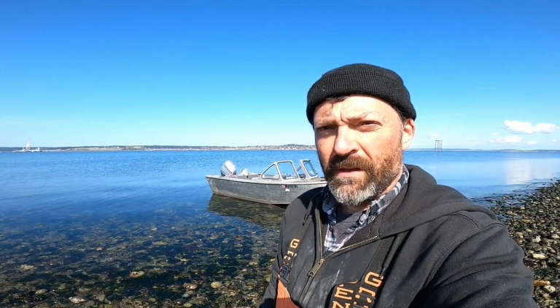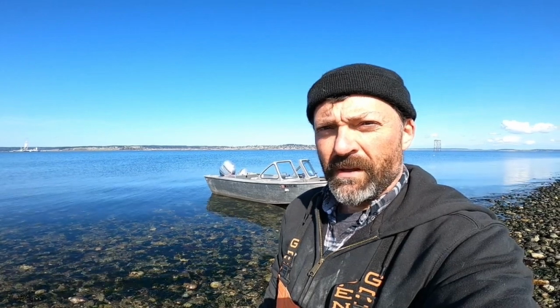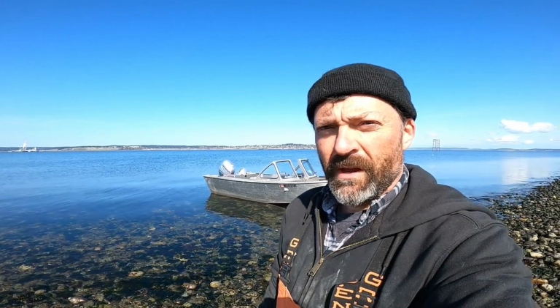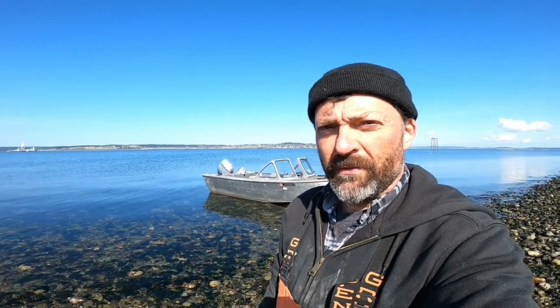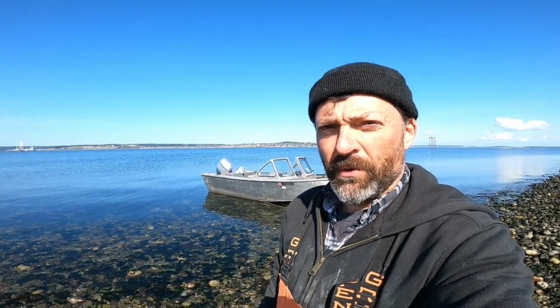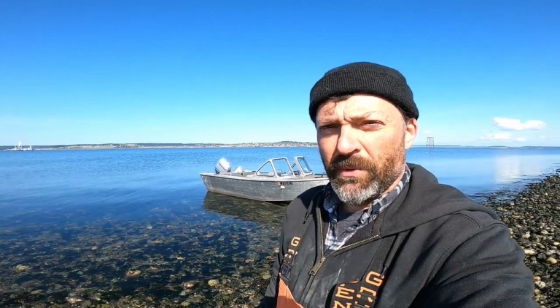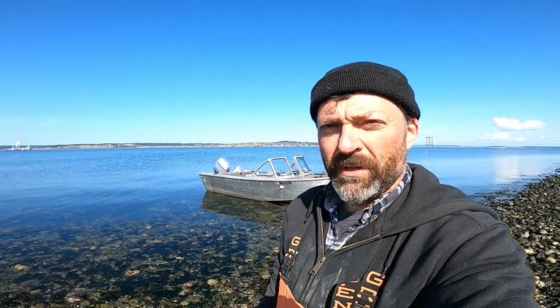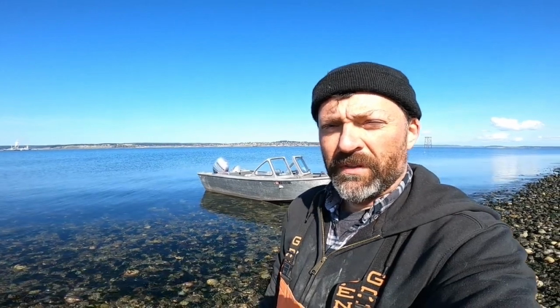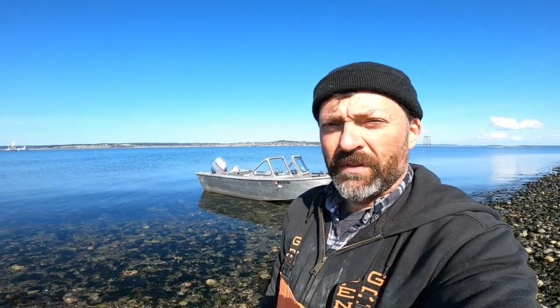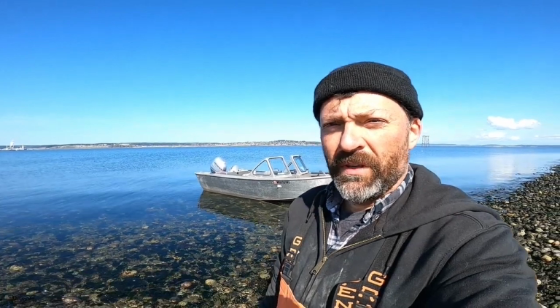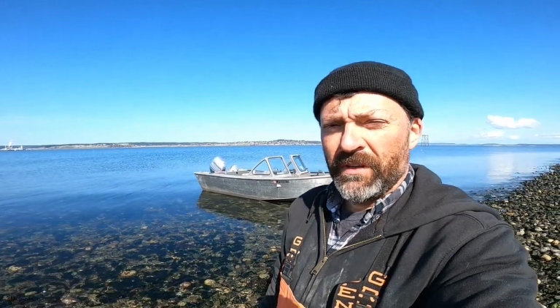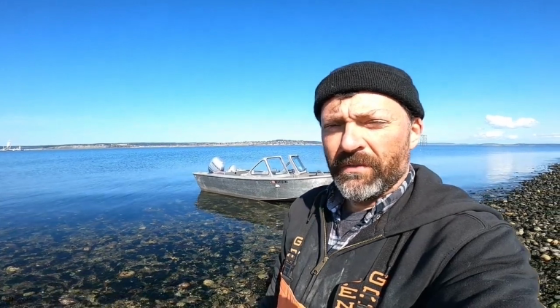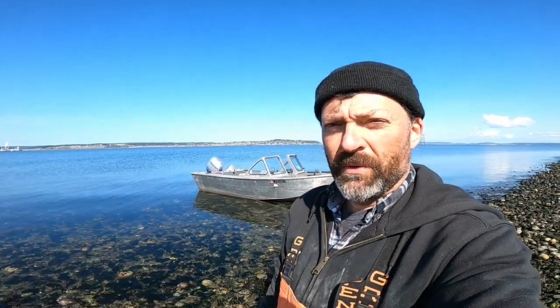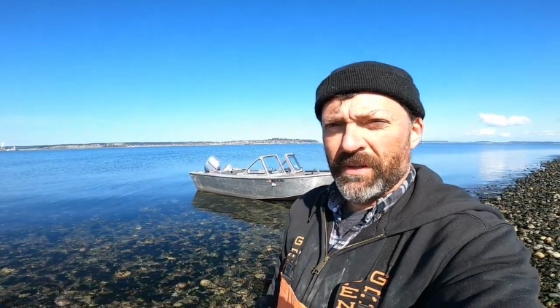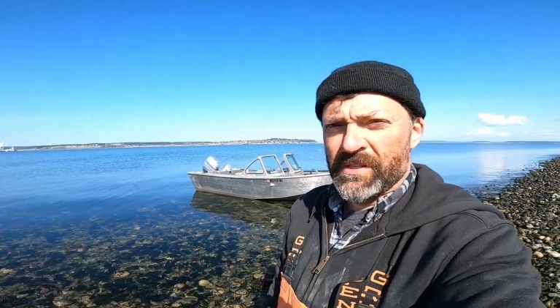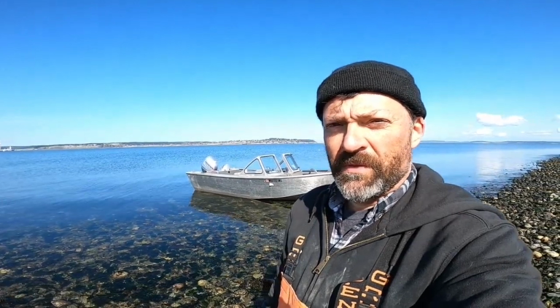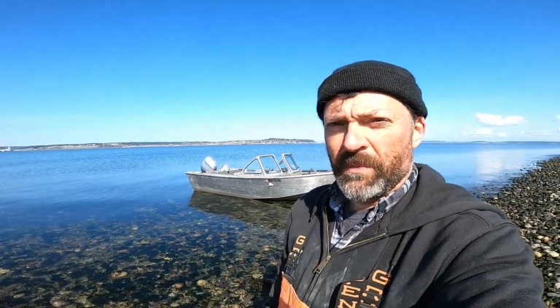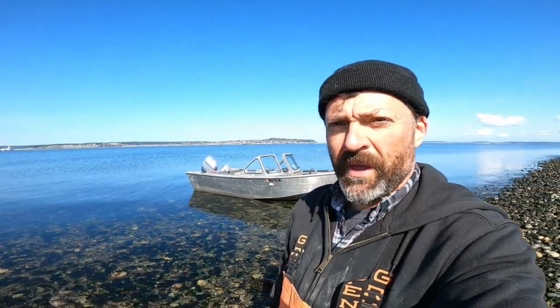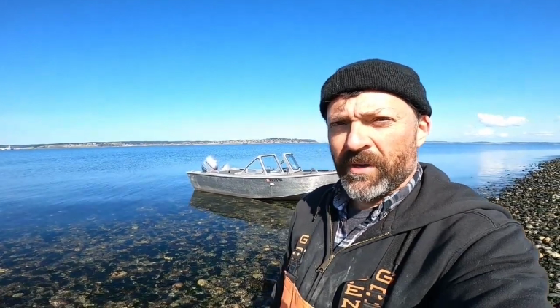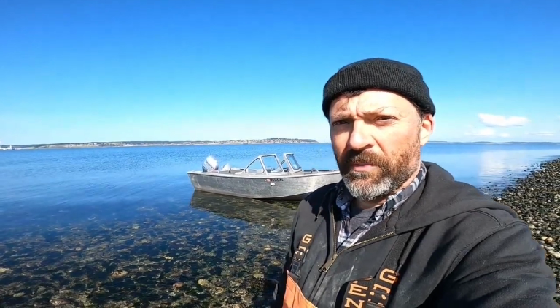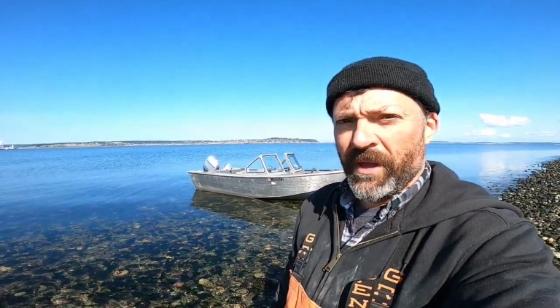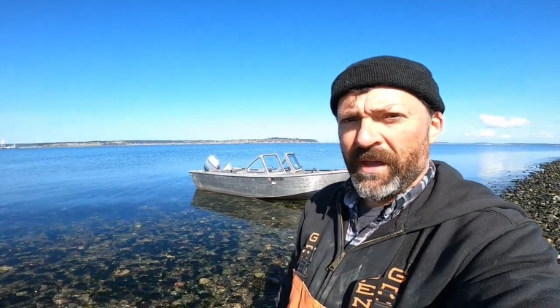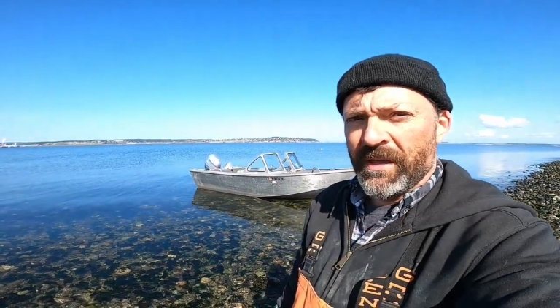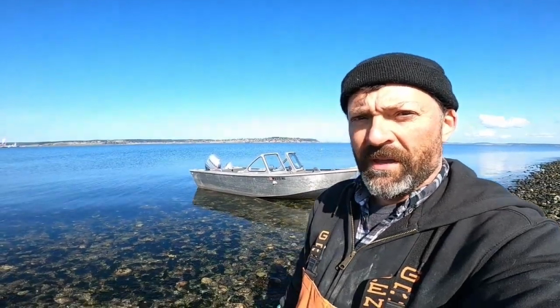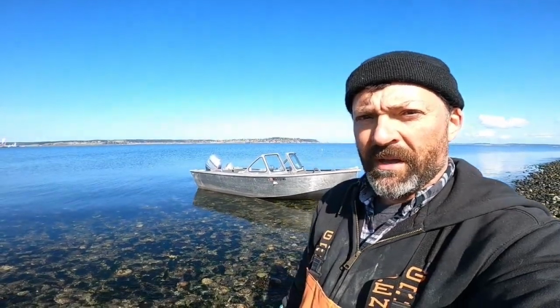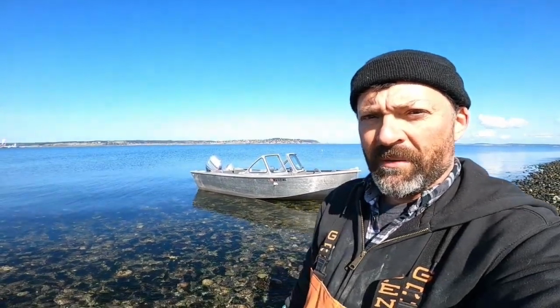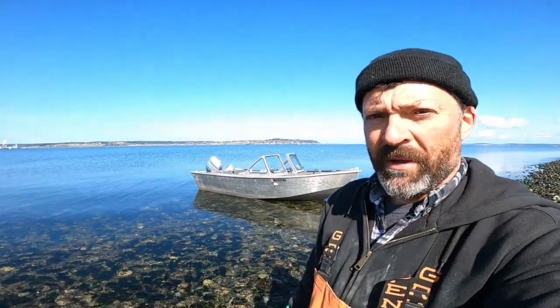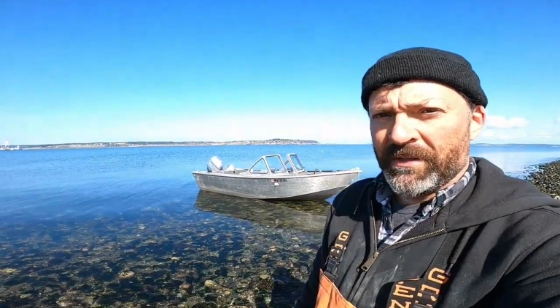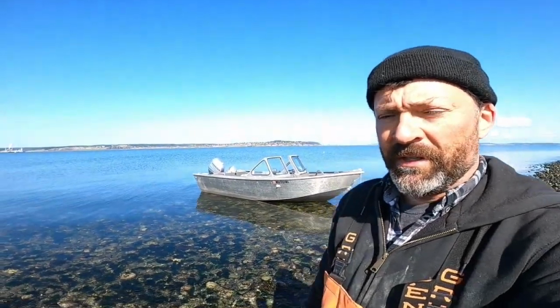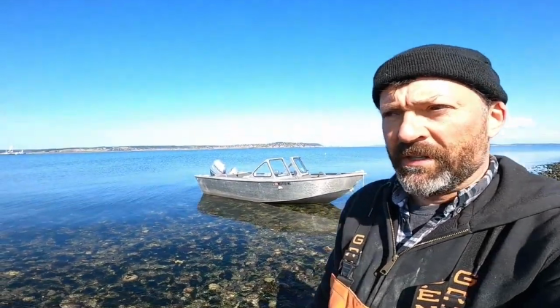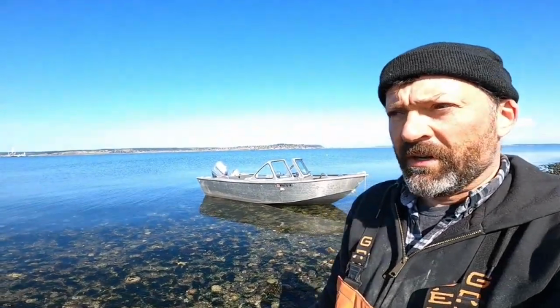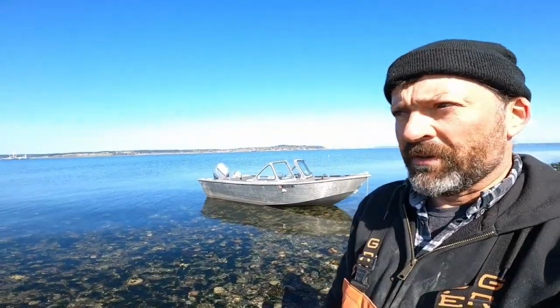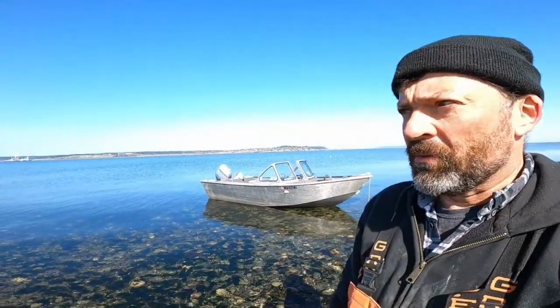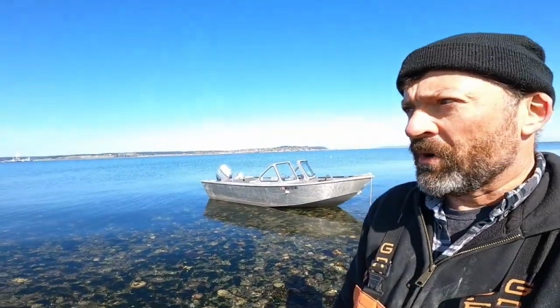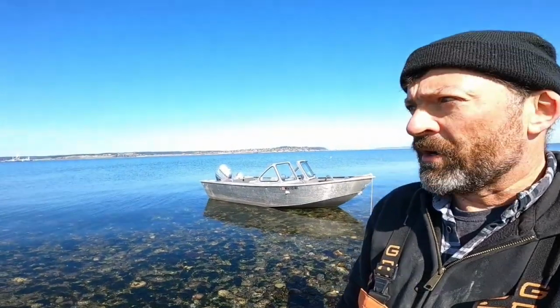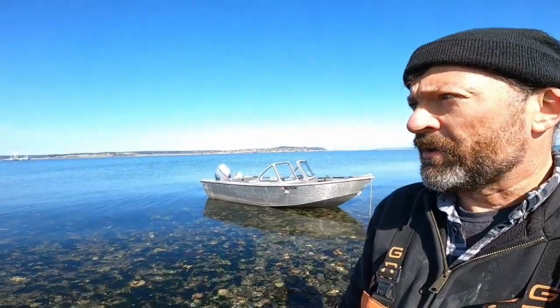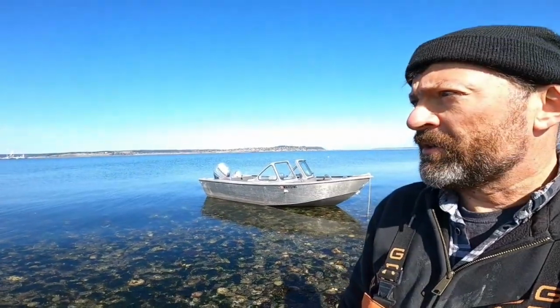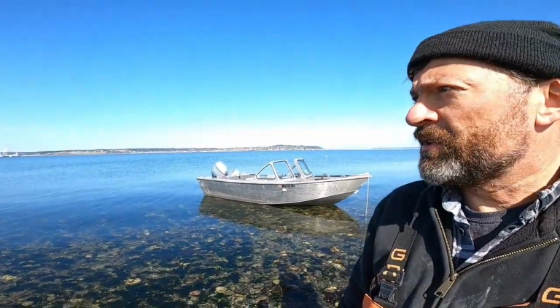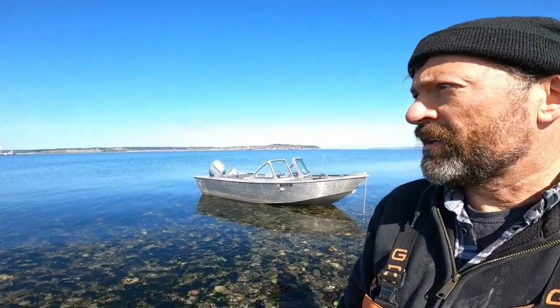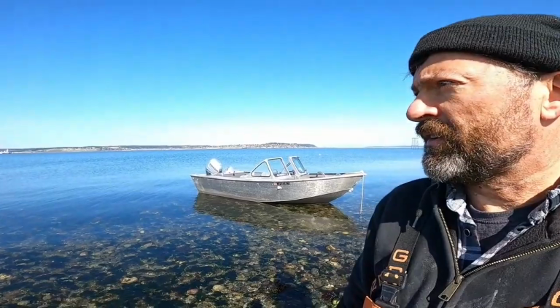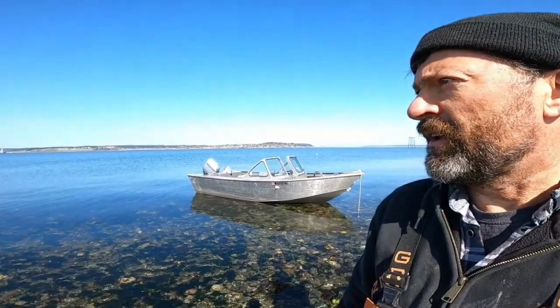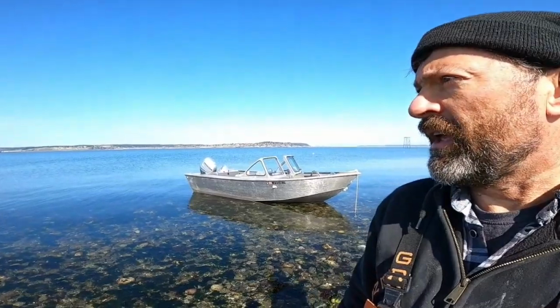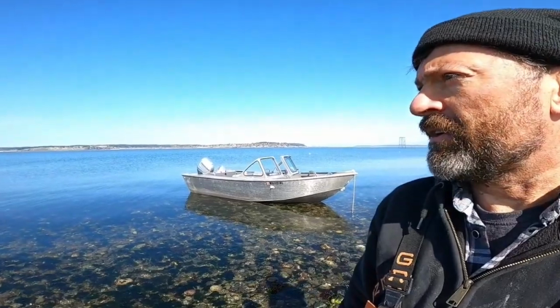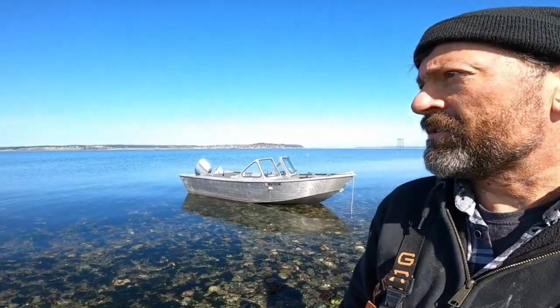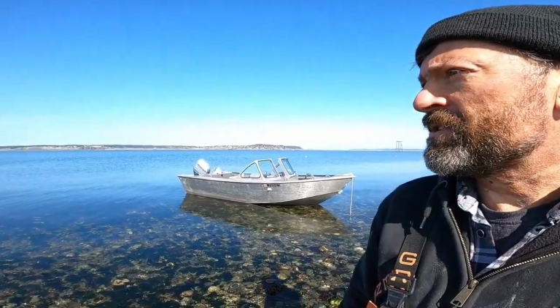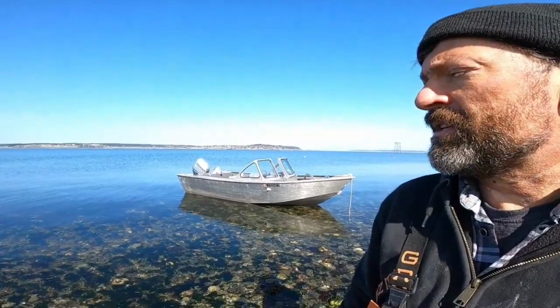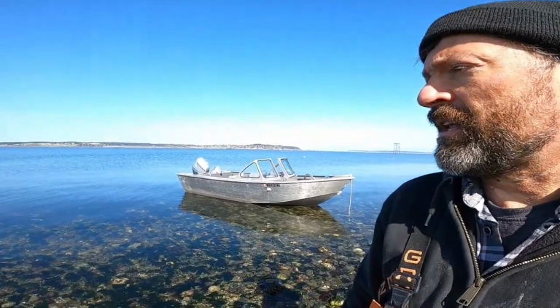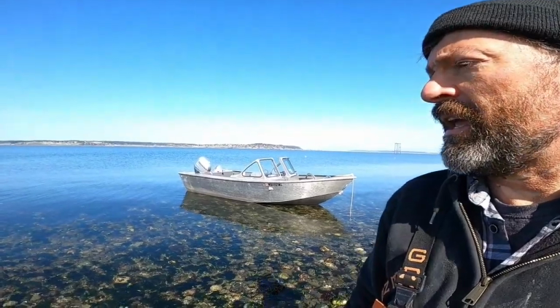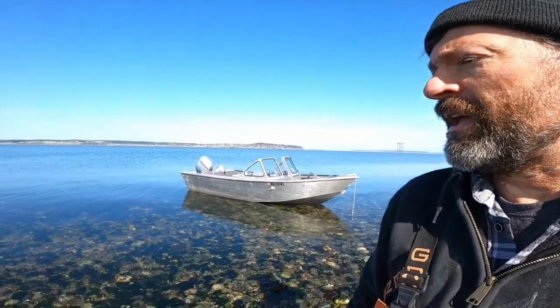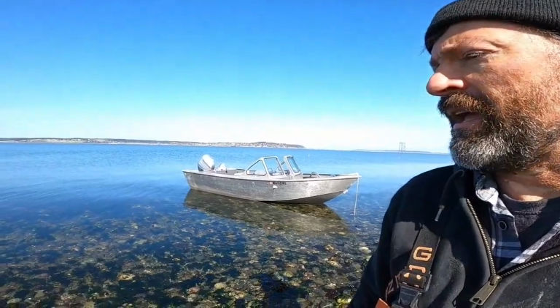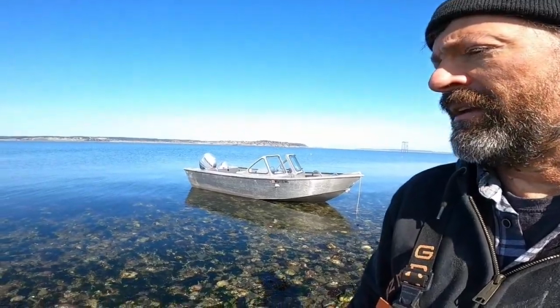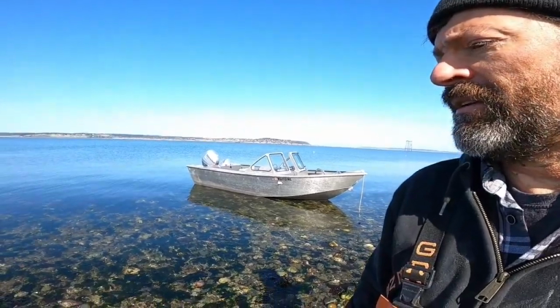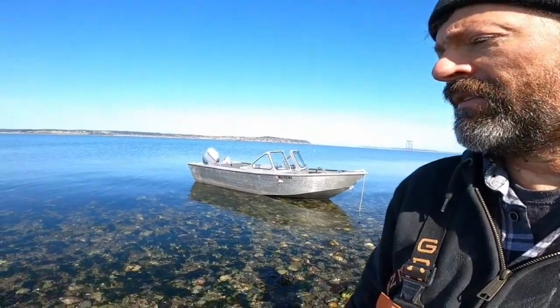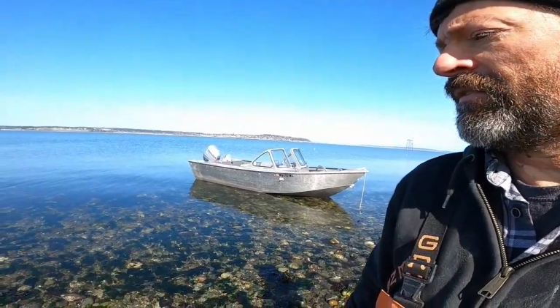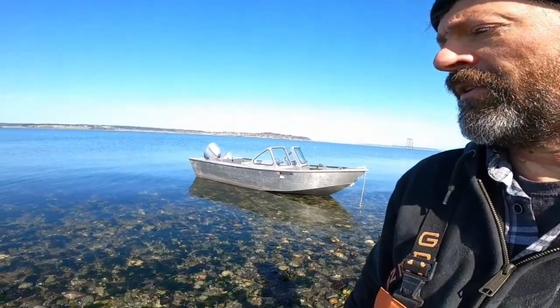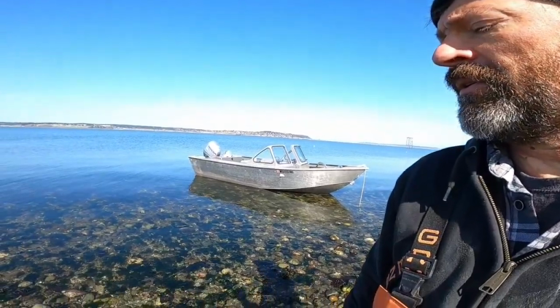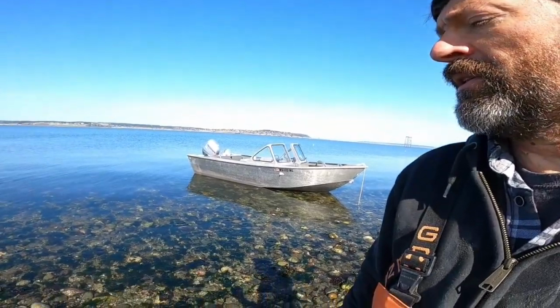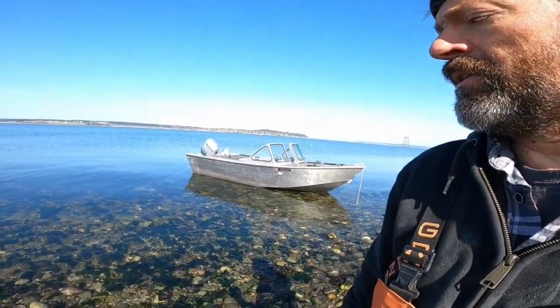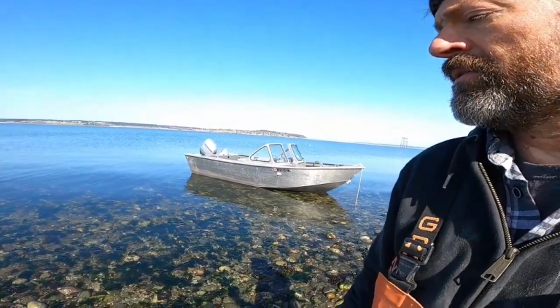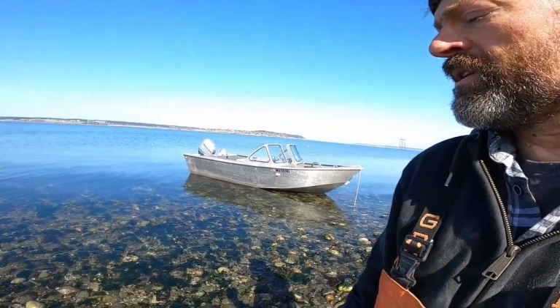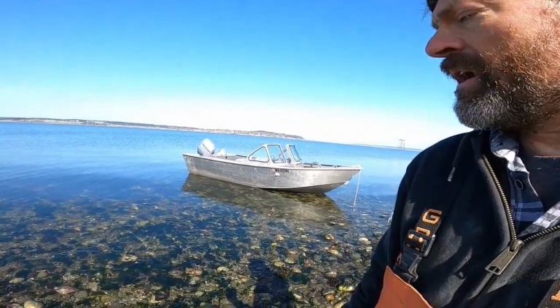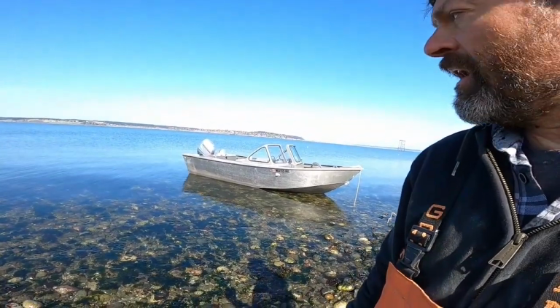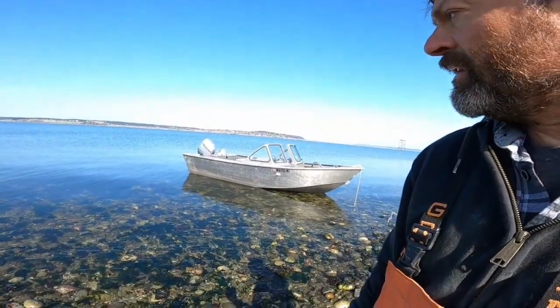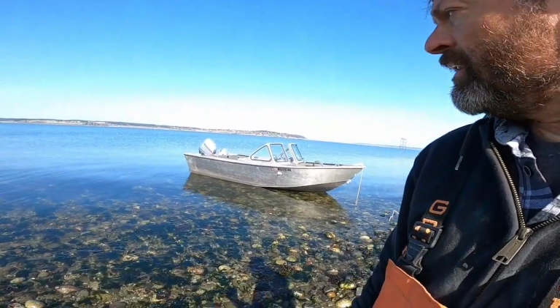Hi everyone, it's Steve with SVPanoPay. I'm out here on the water testing anchors today and it is a very low tide.